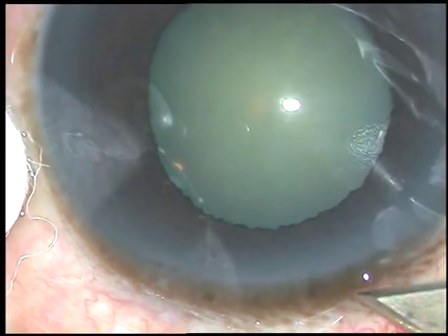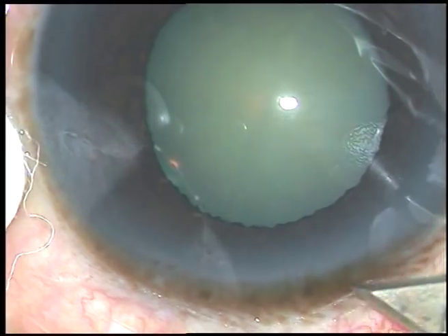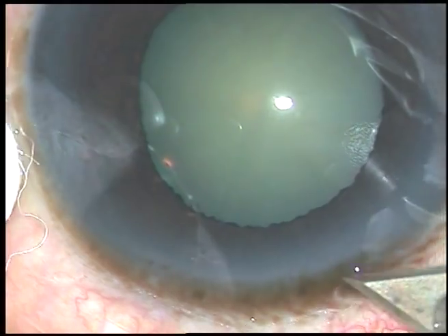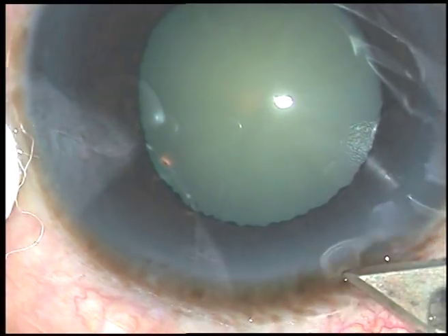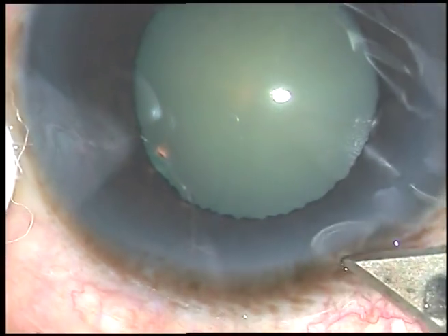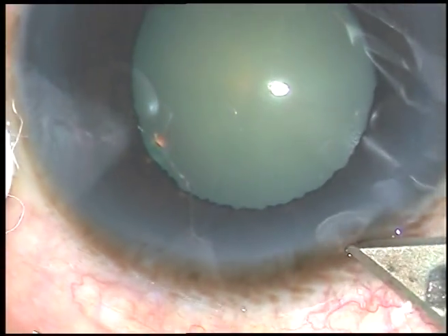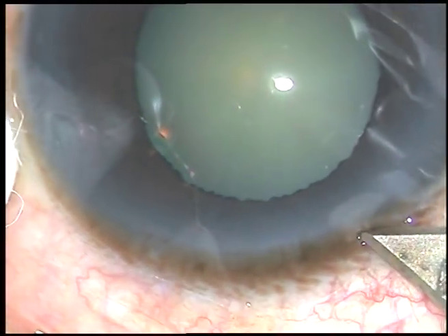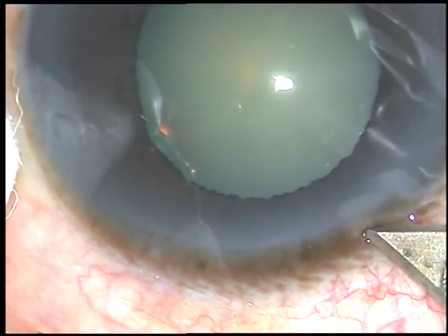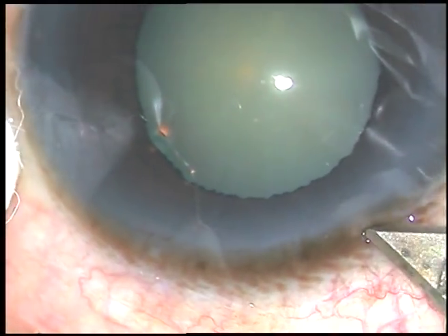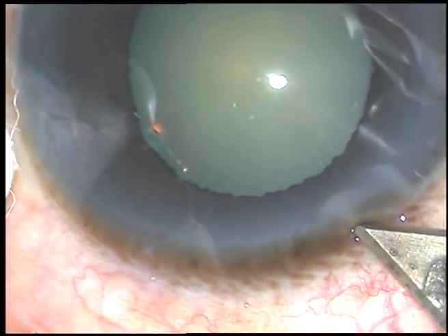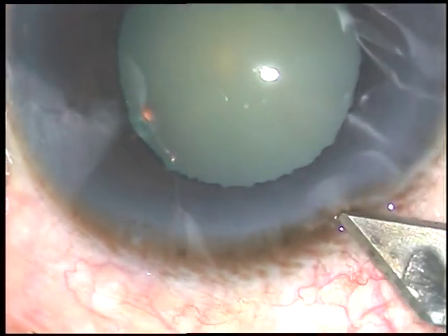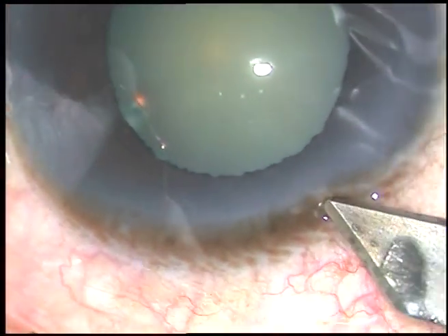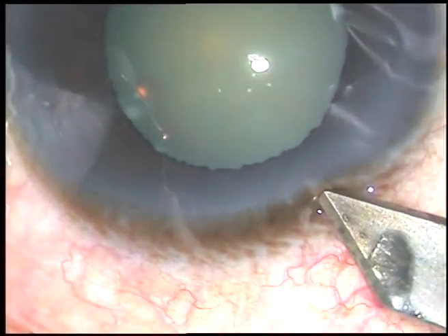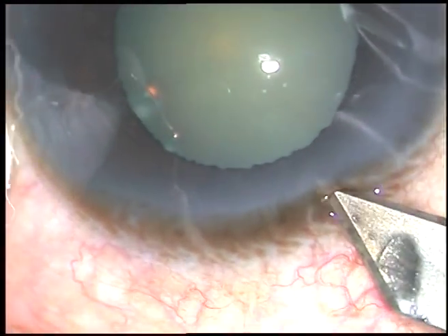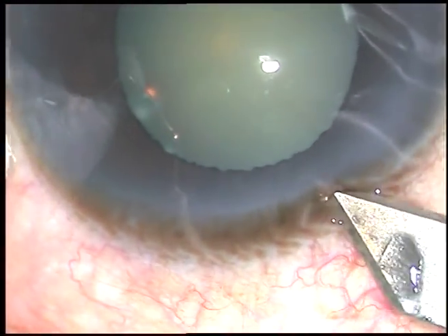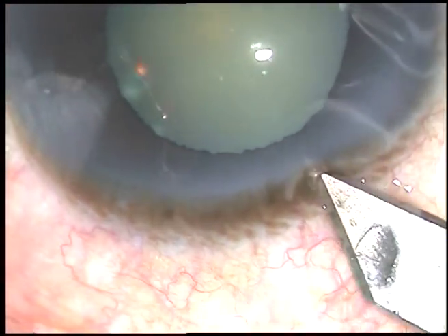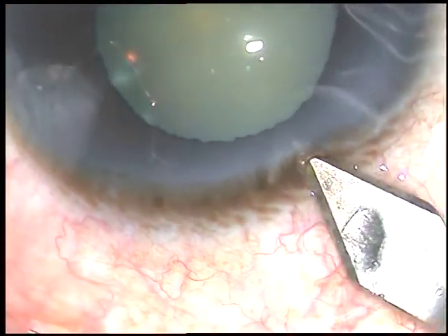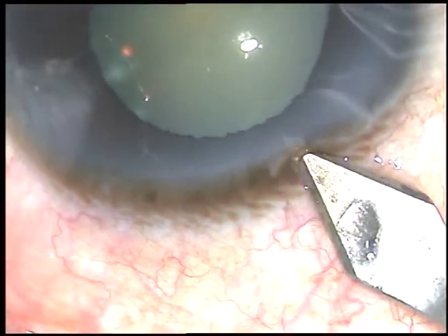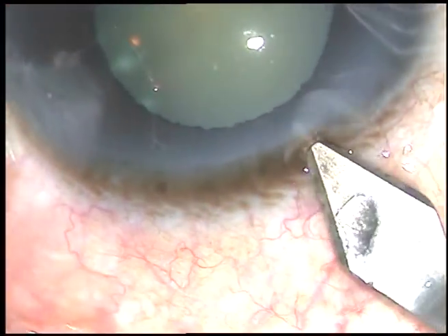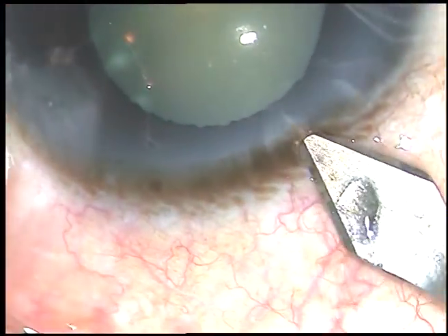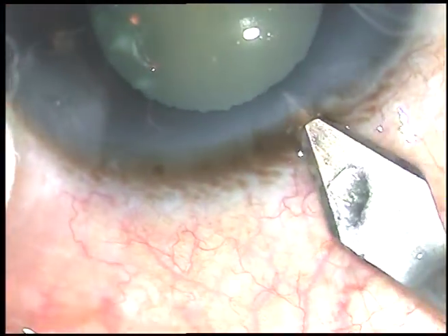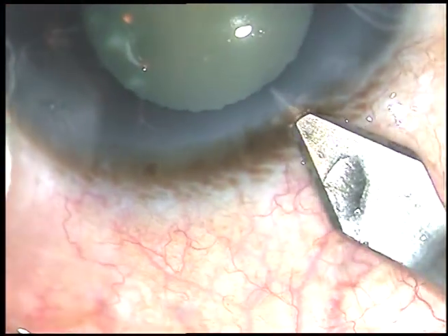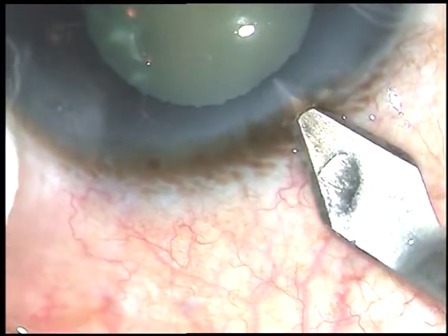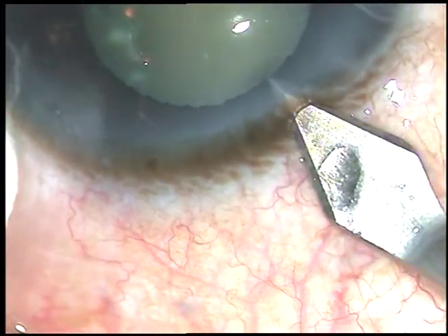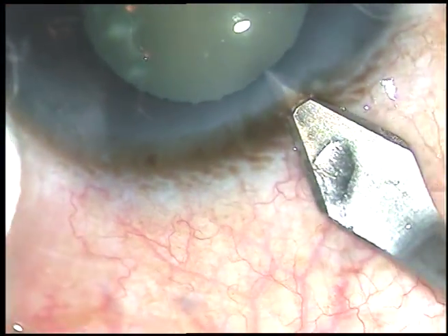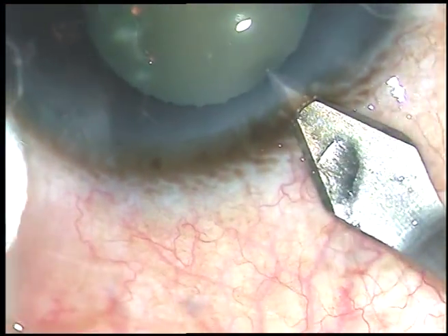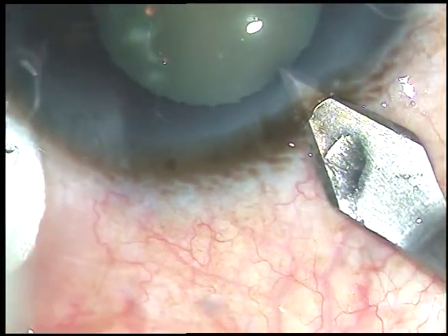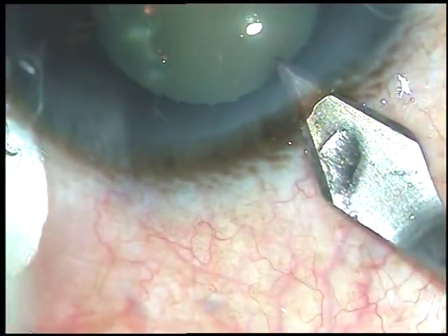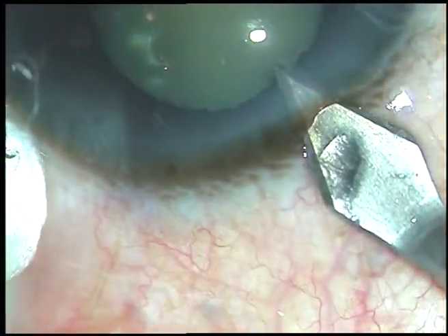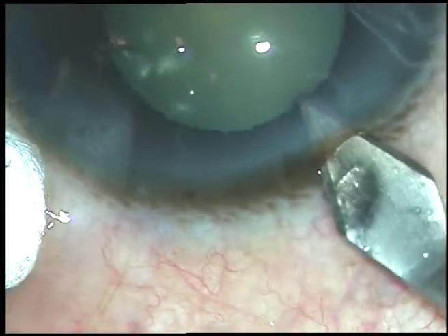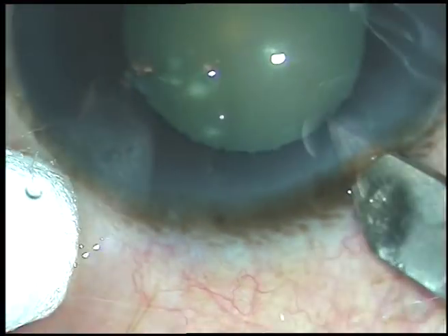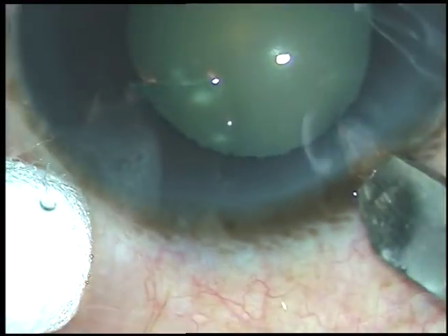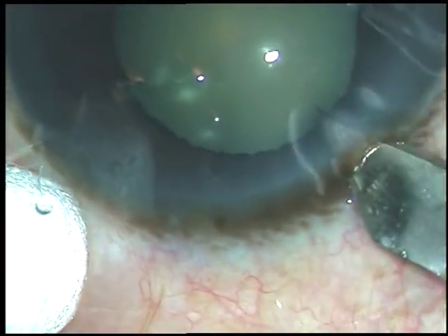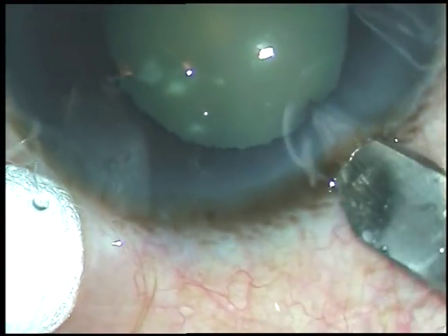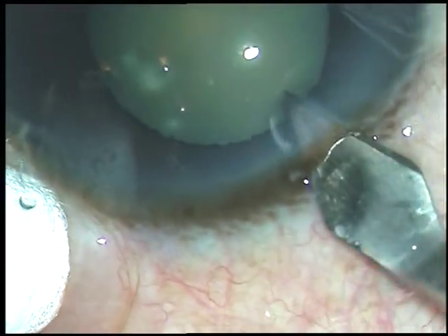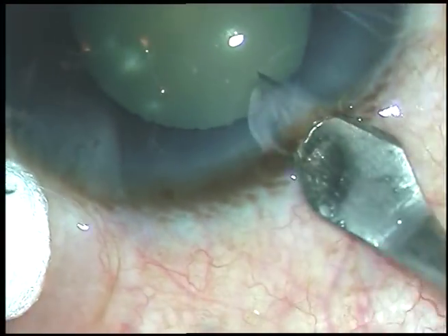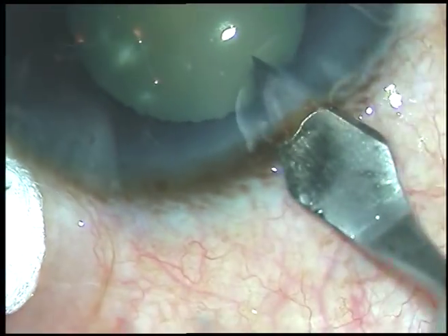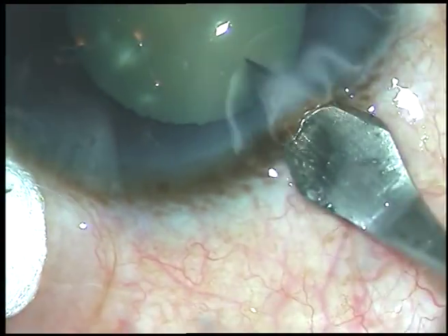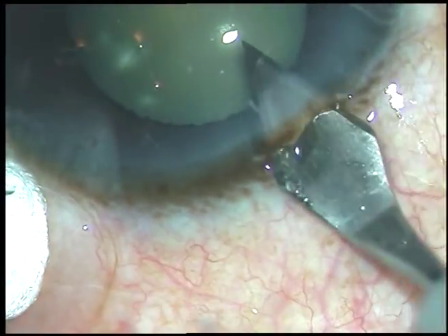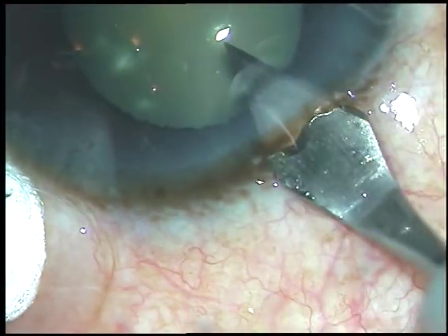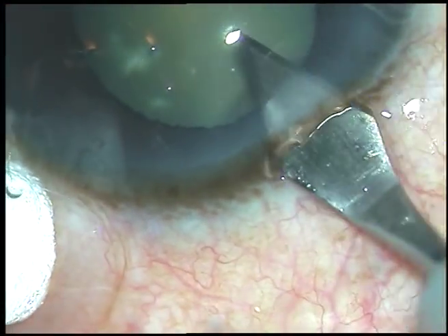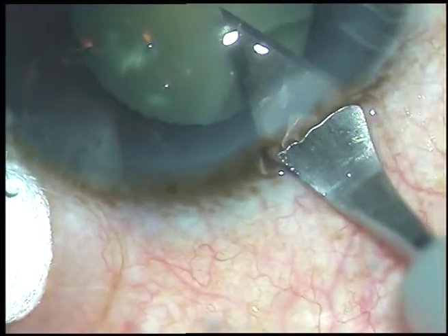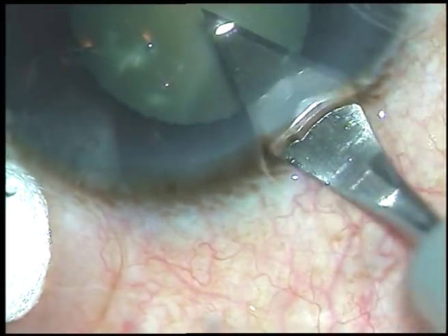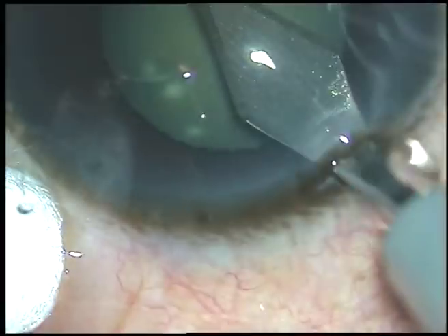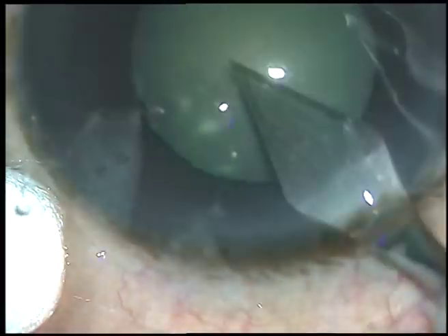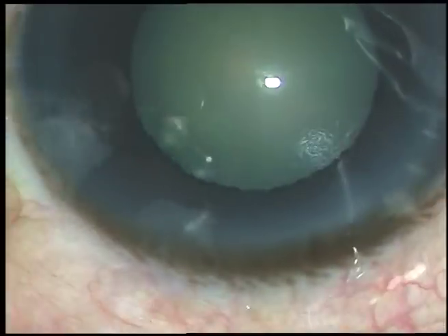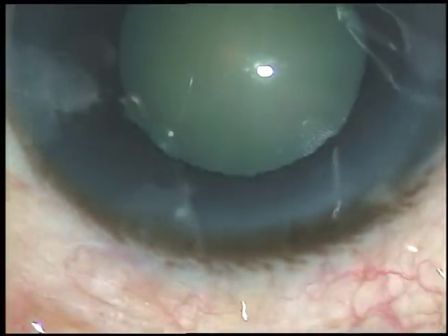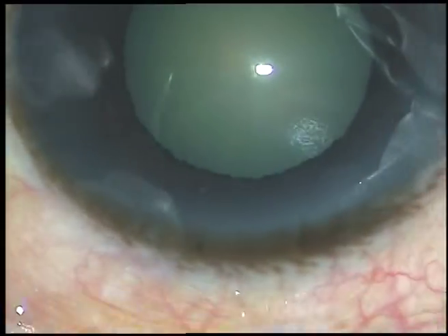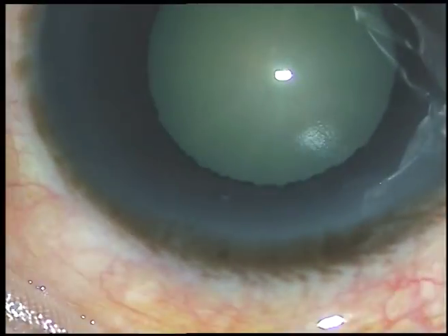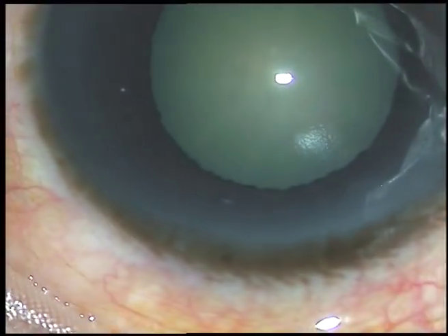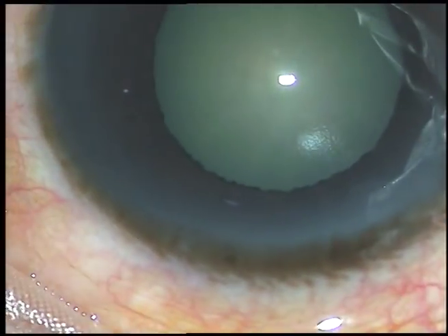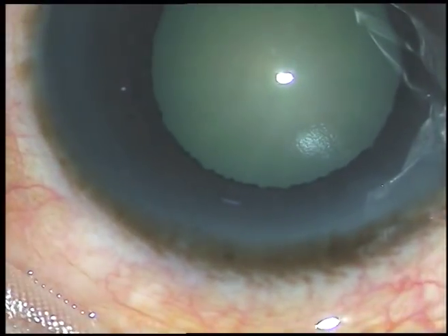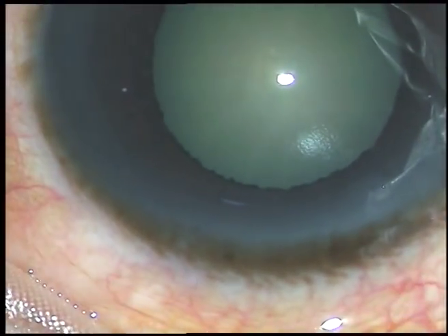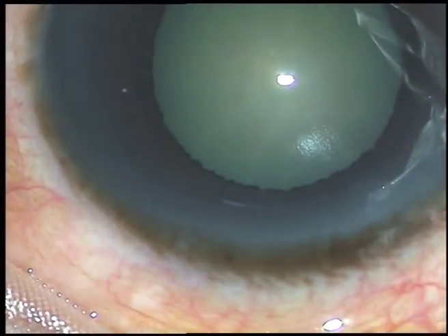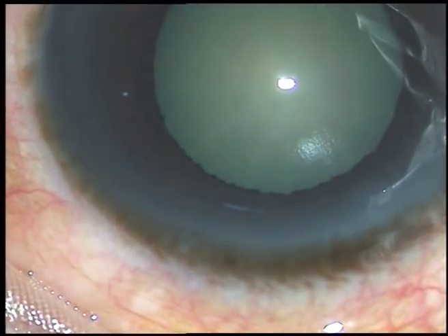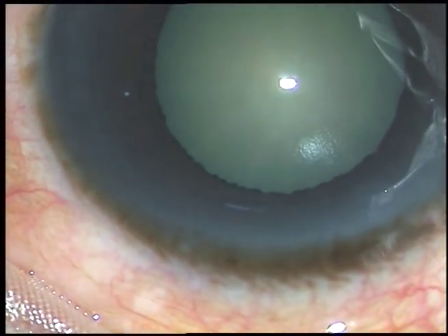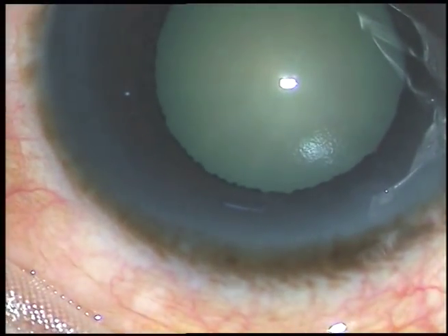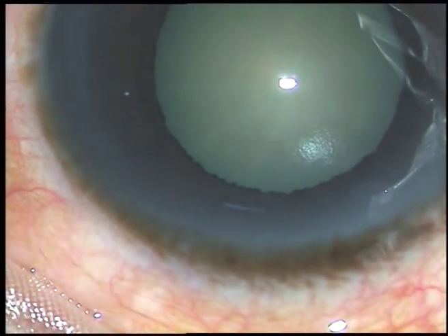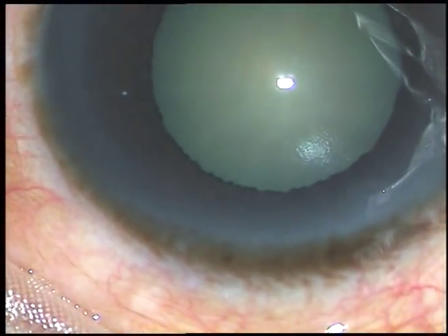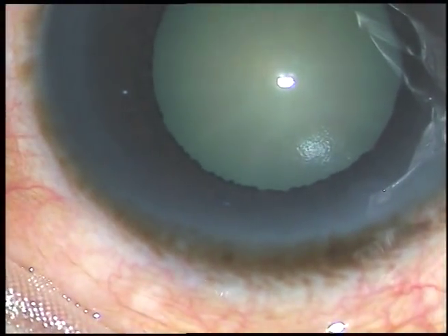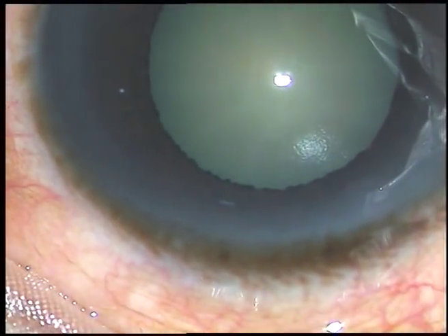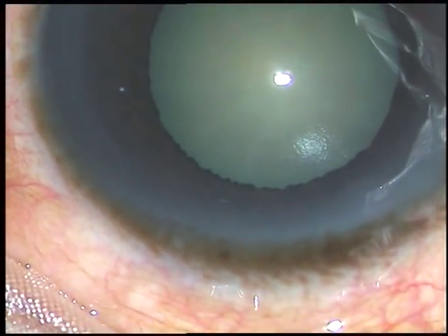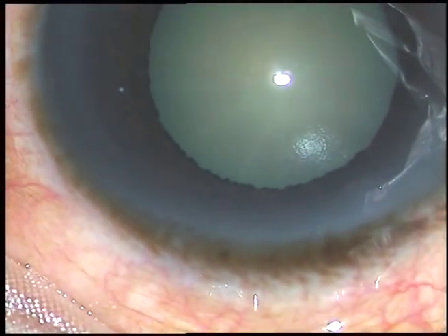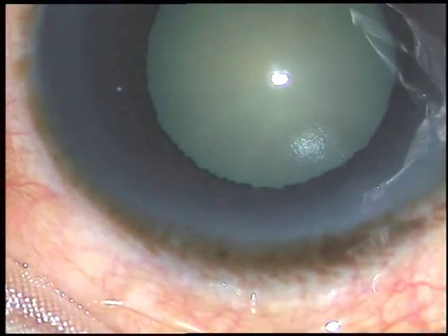Friends, this is a cataract with a poorly dilated pupil. I have taken up this case for surgery. Let us watch the surgical steps.